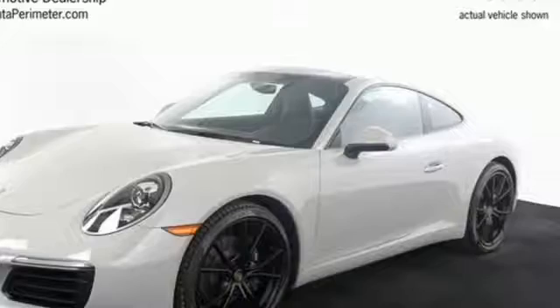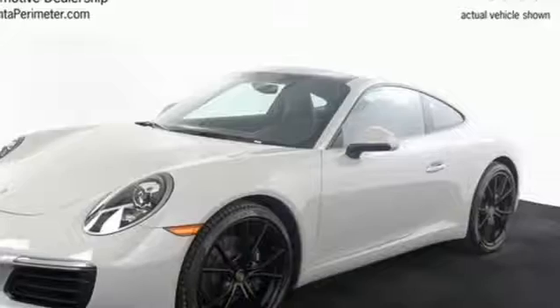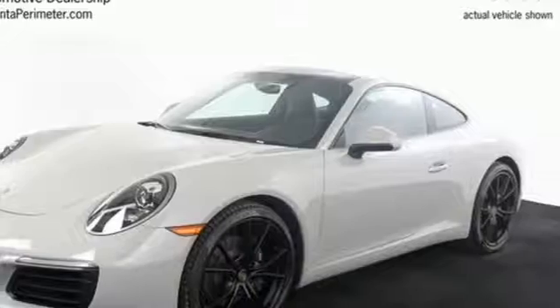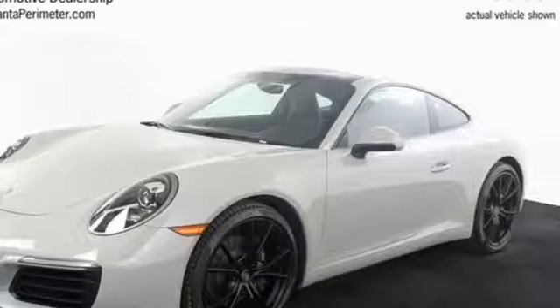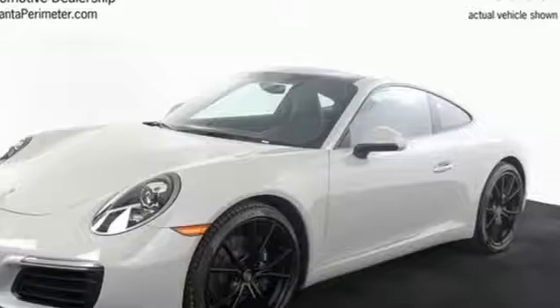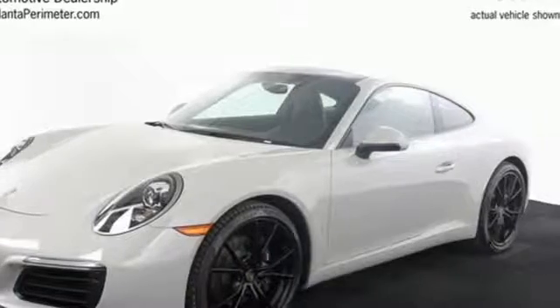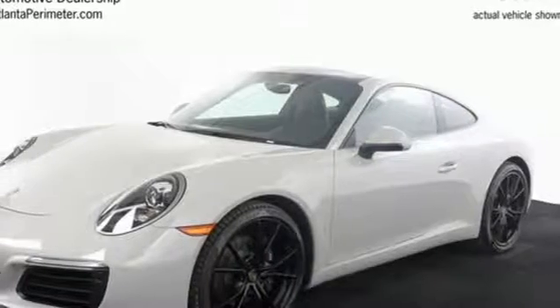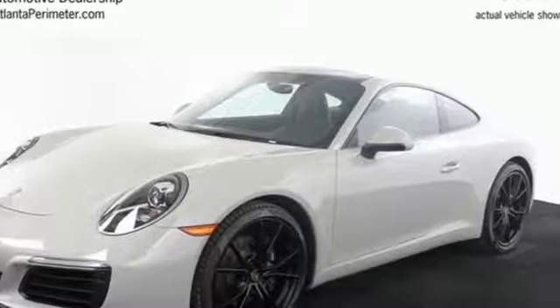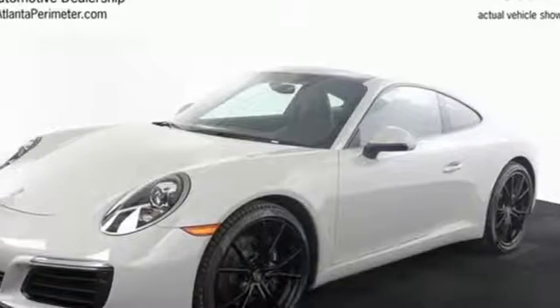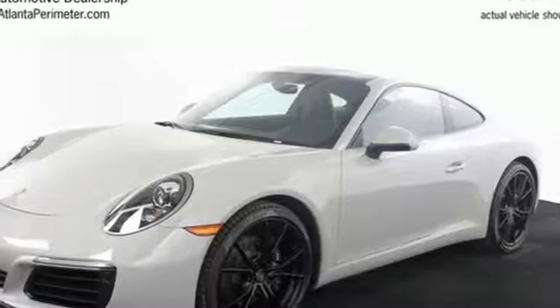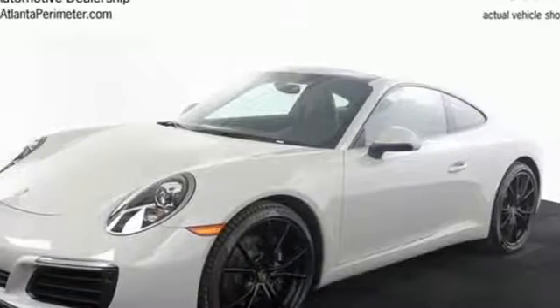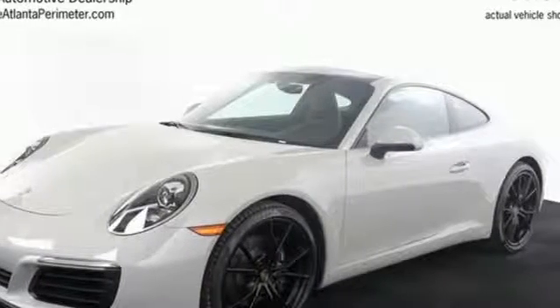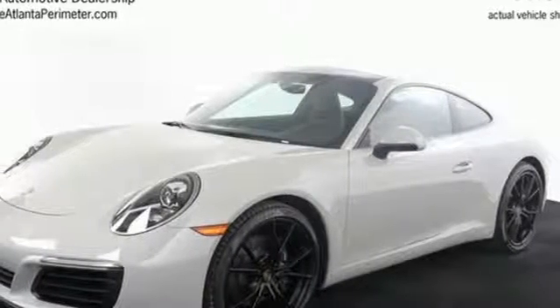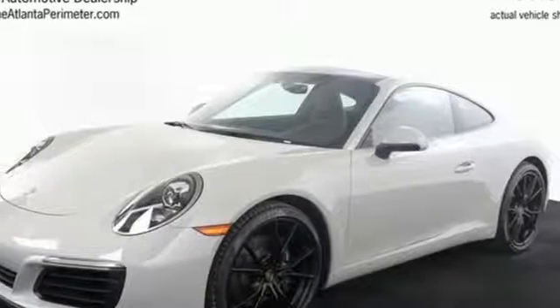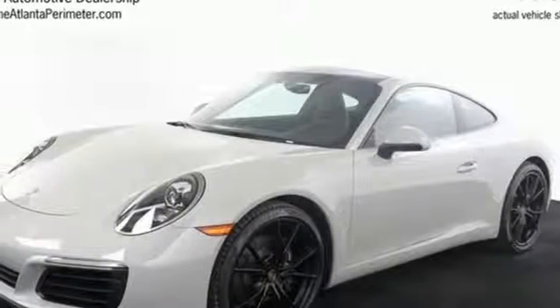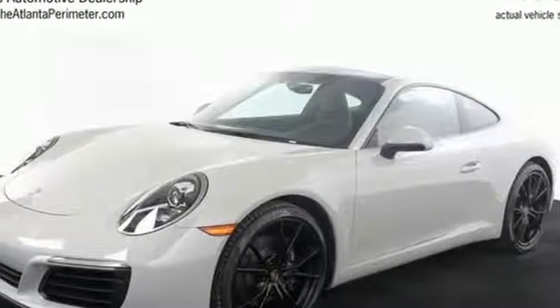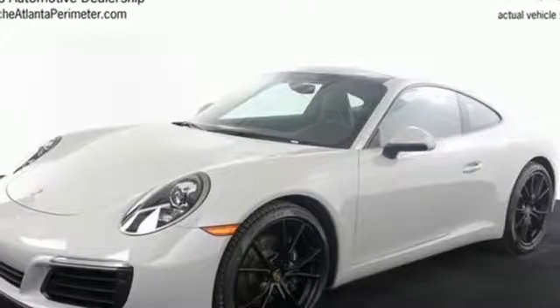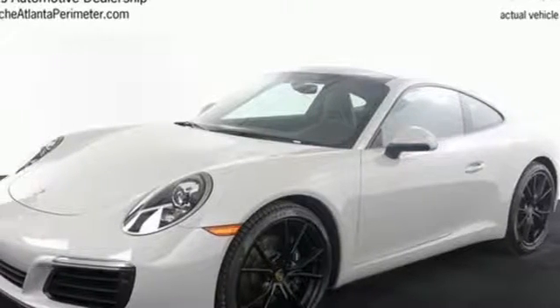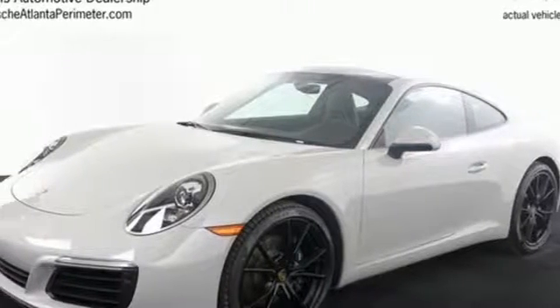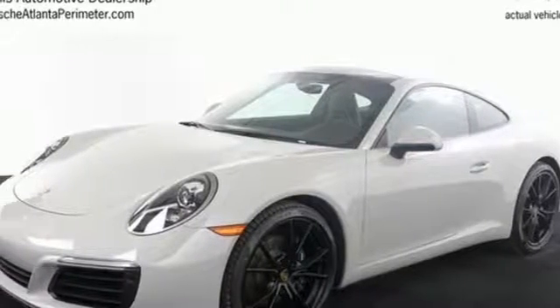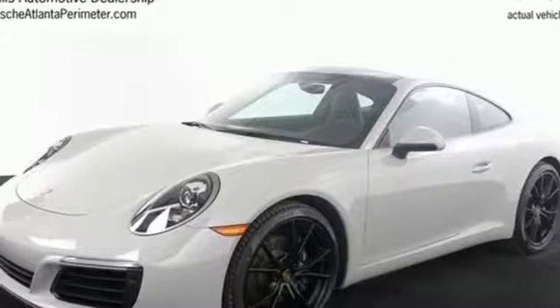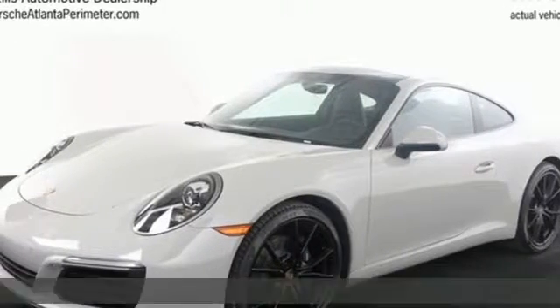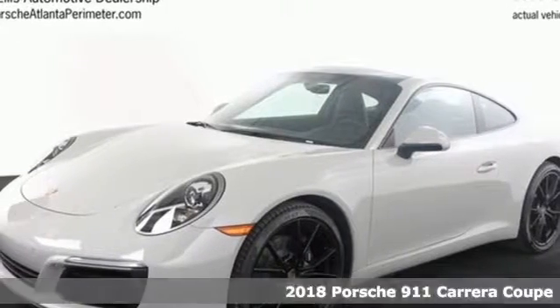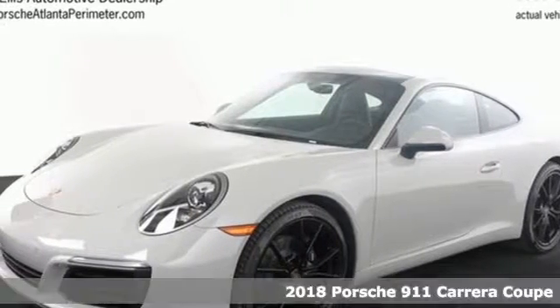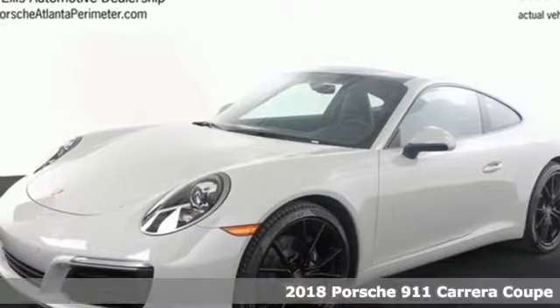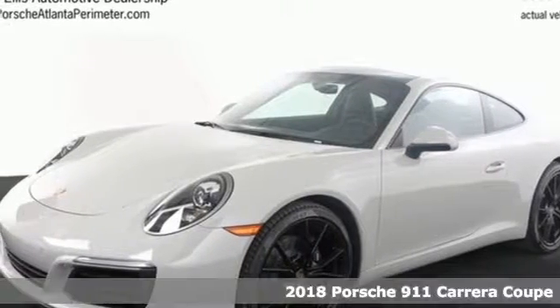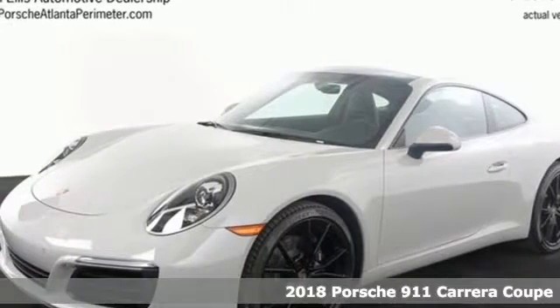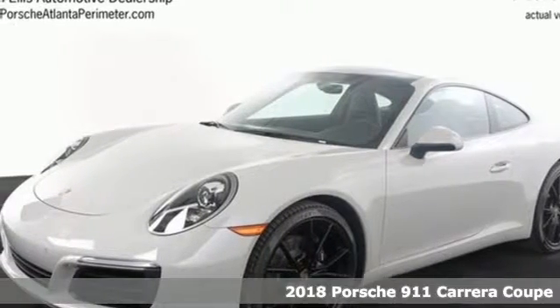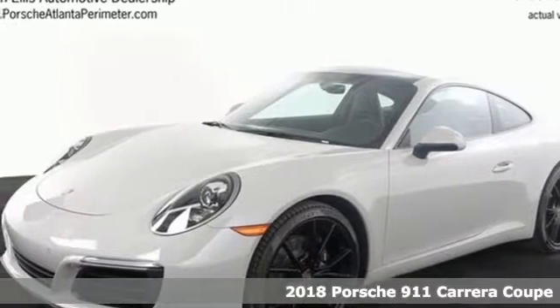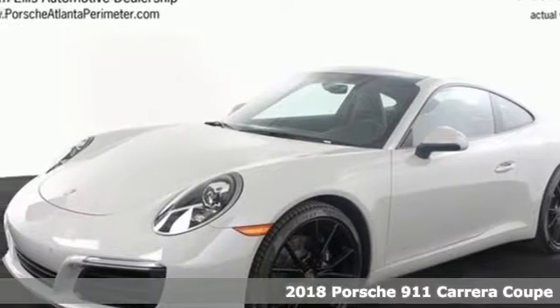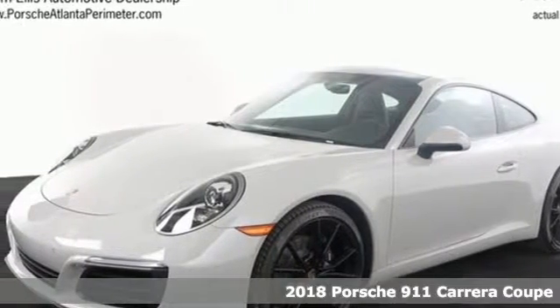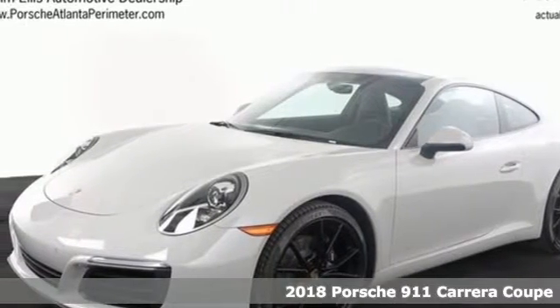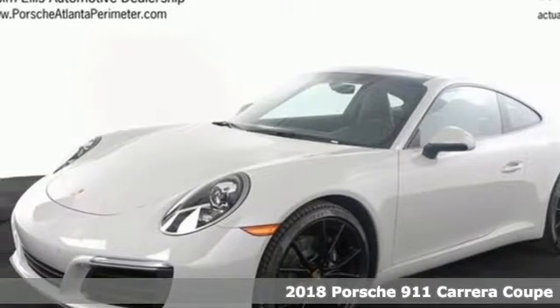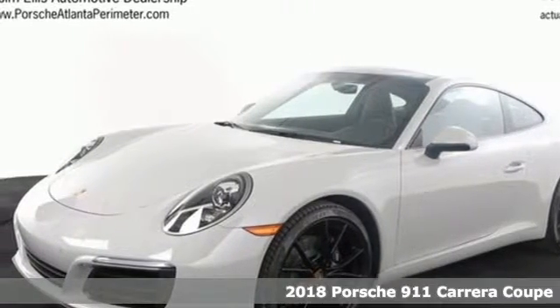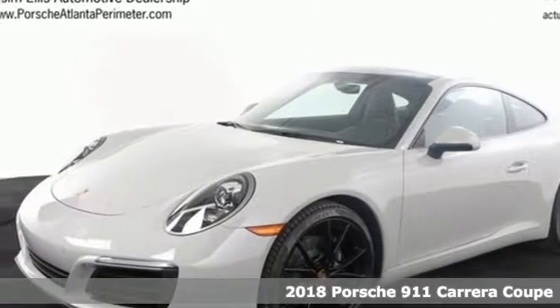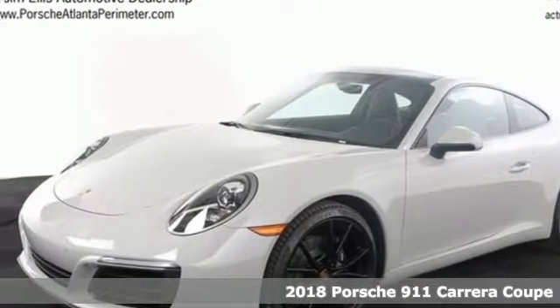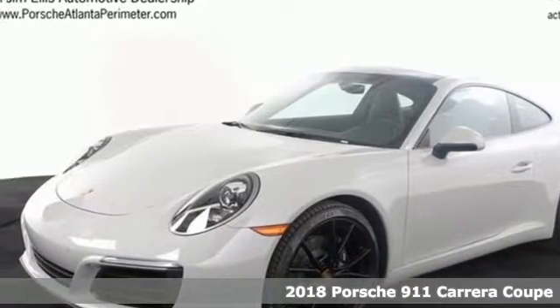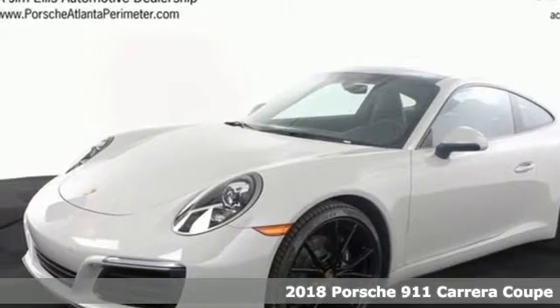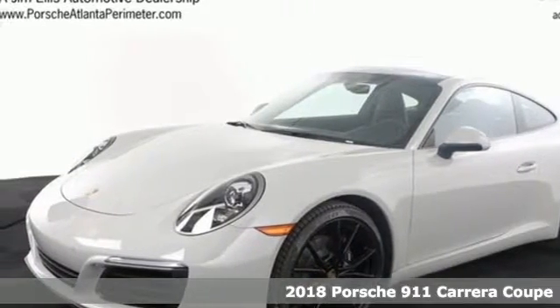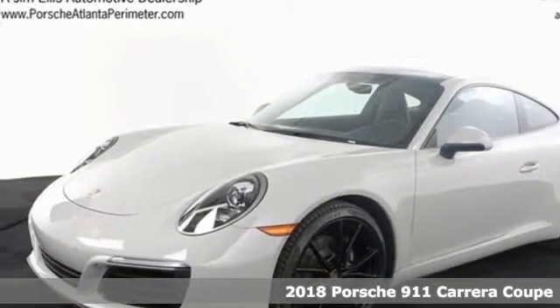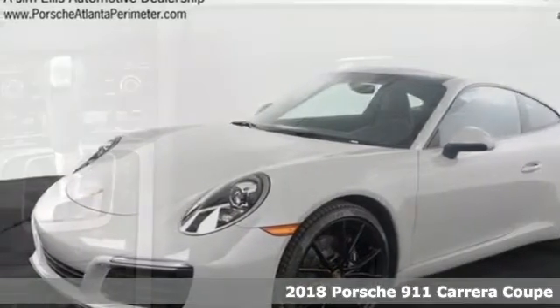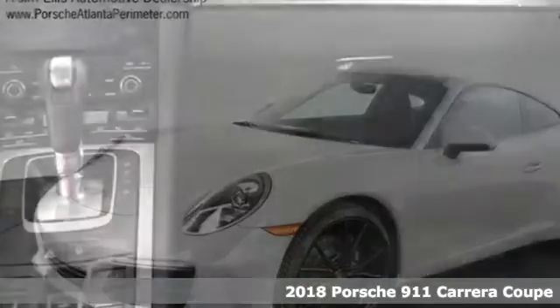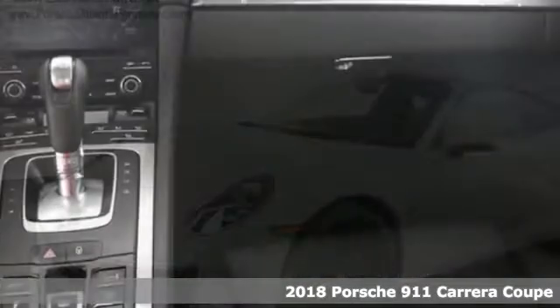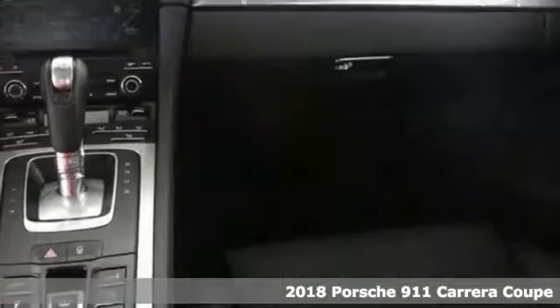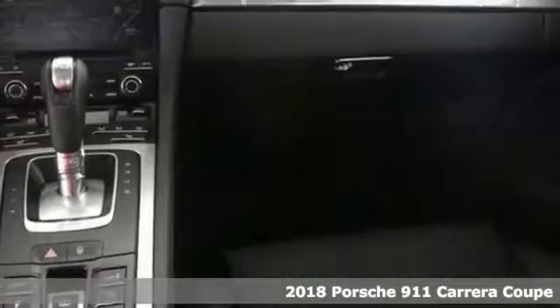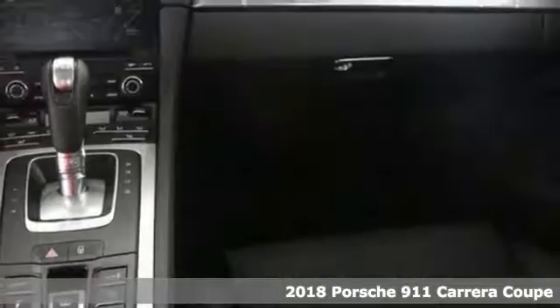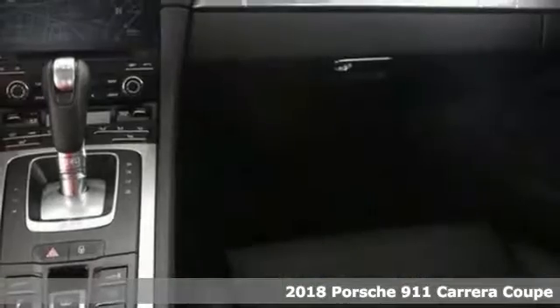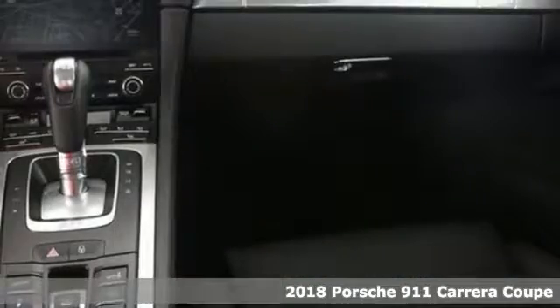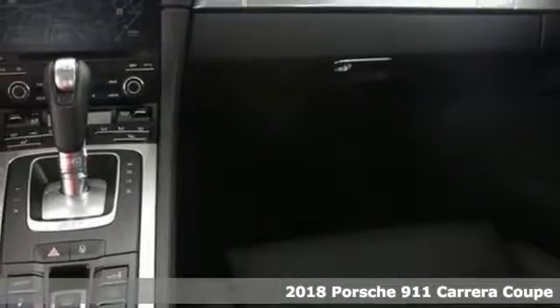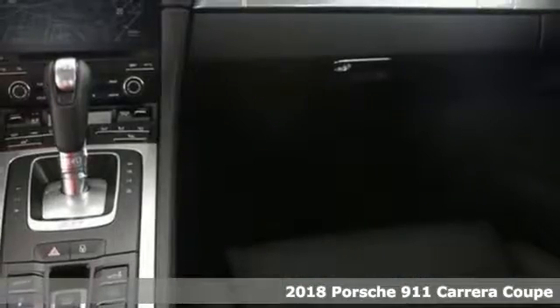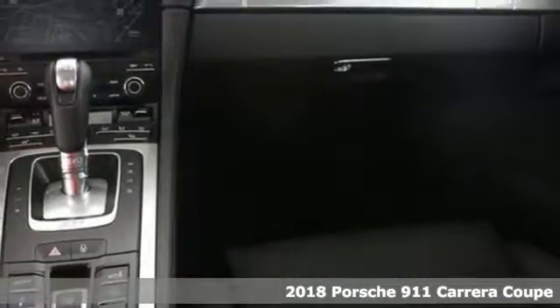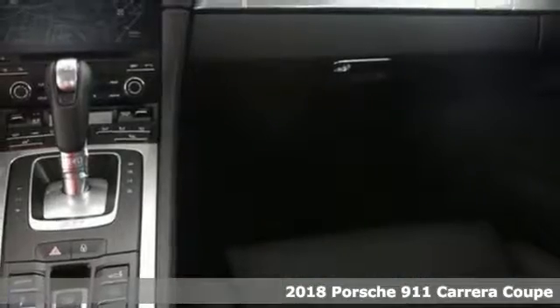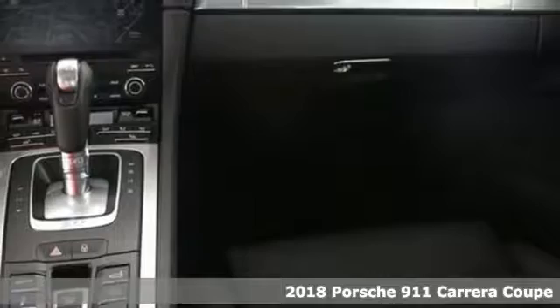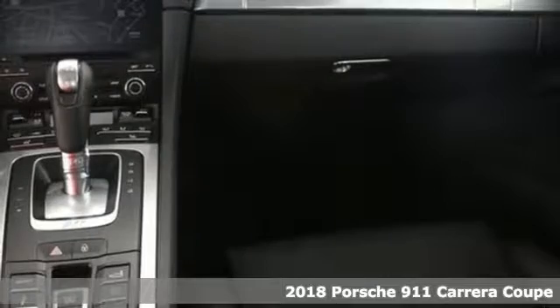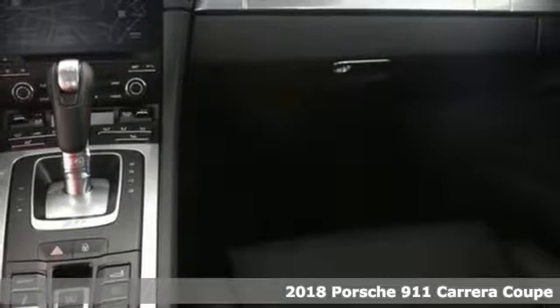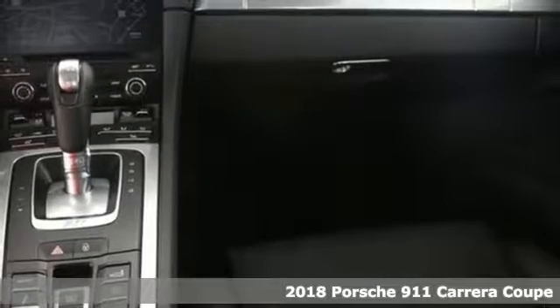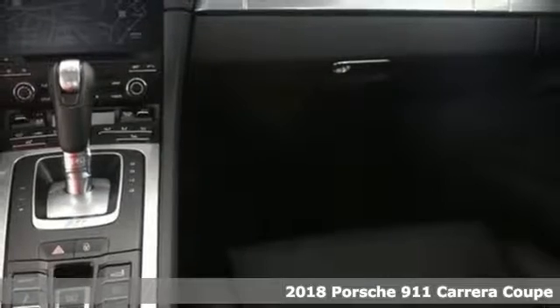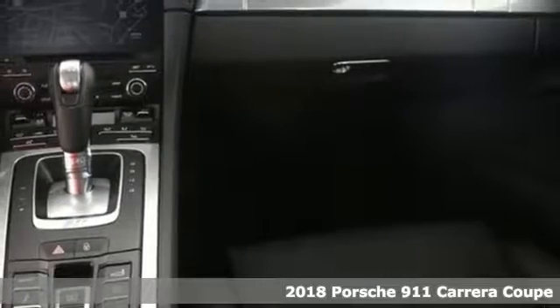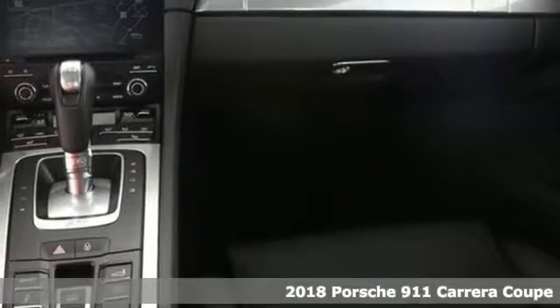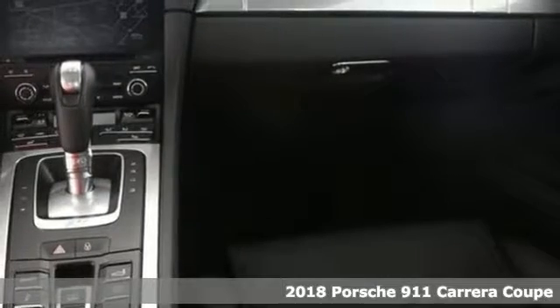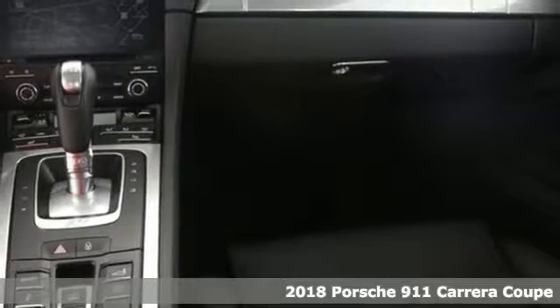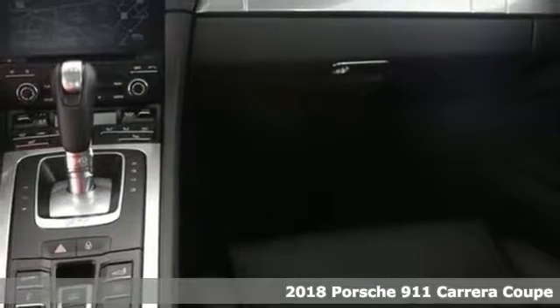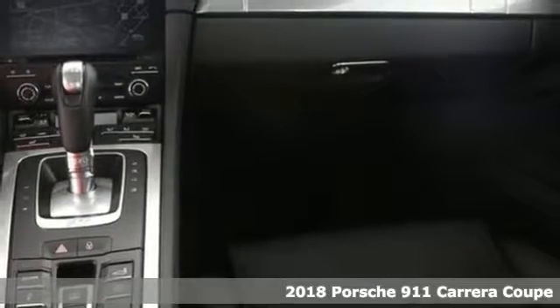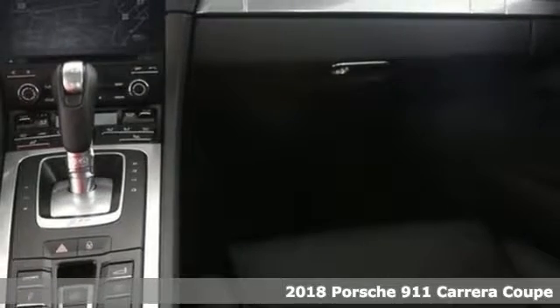It's a 2018 Porsche 911. Power. Performance. Porsche.